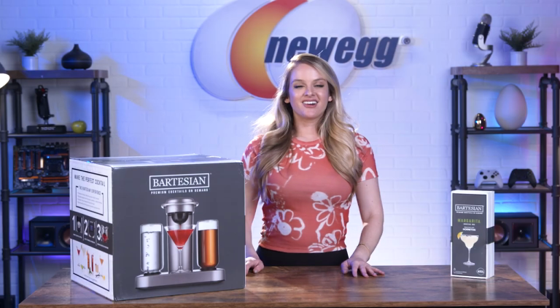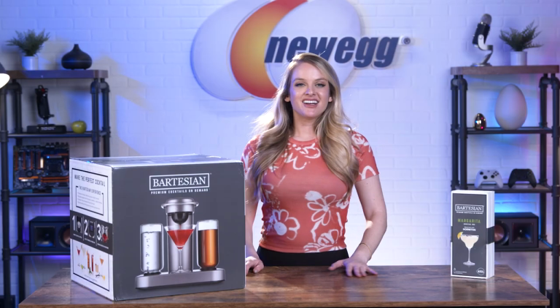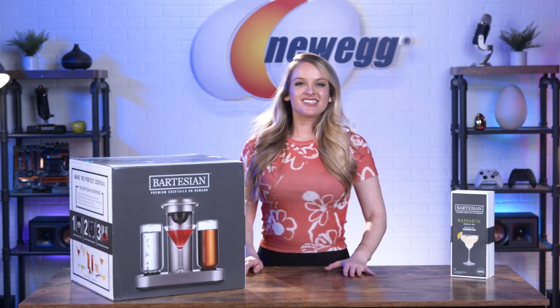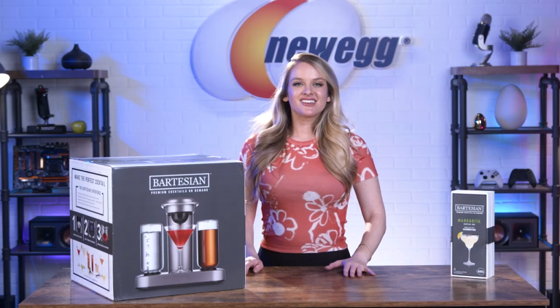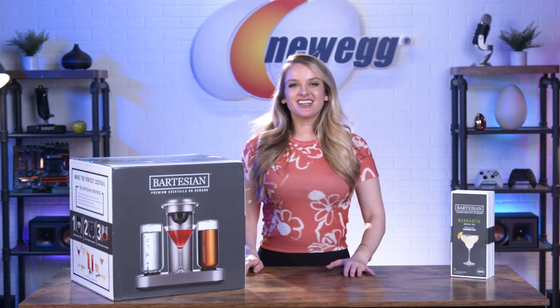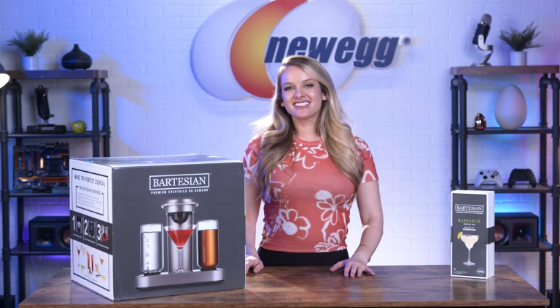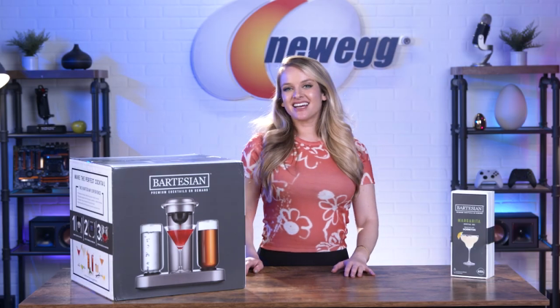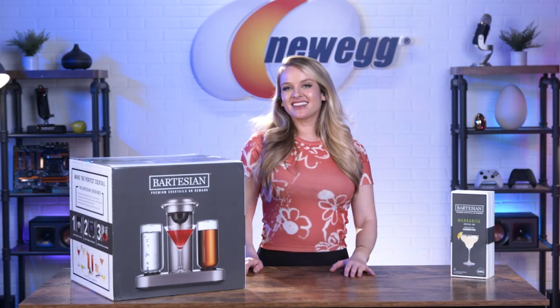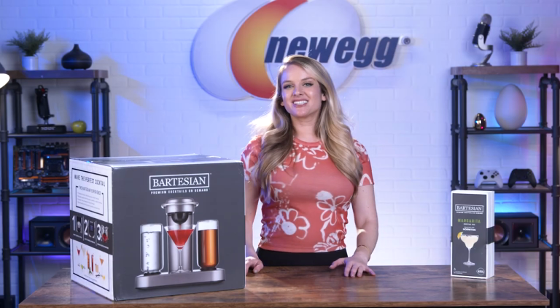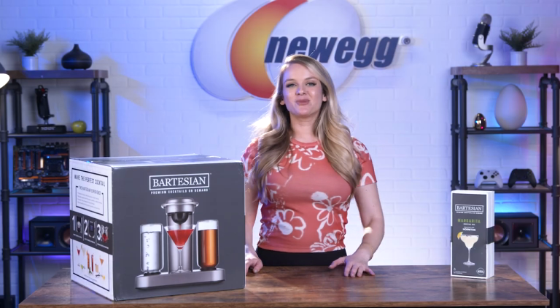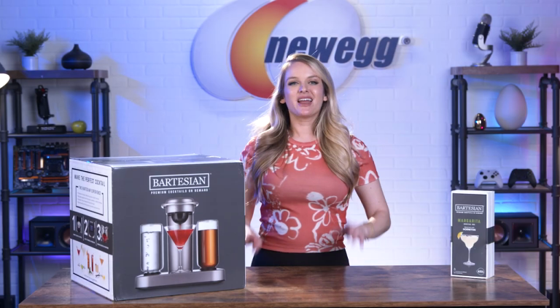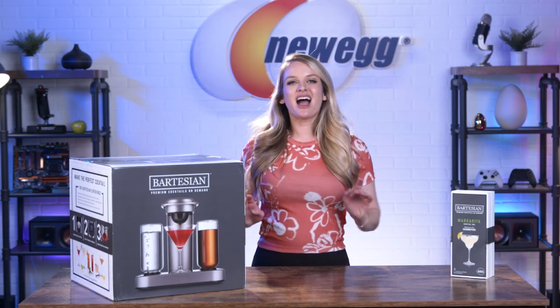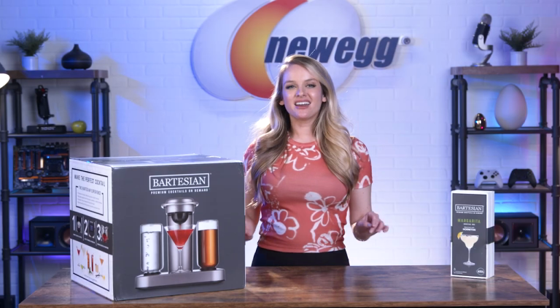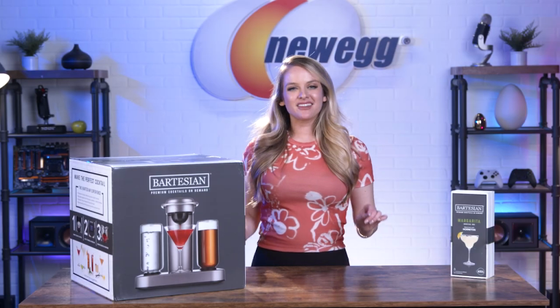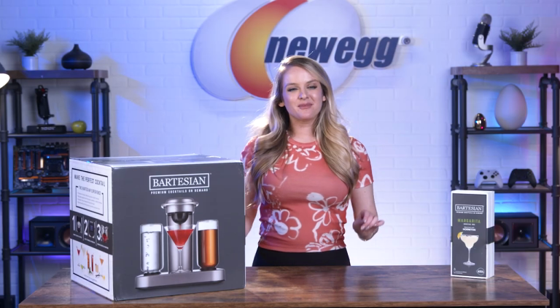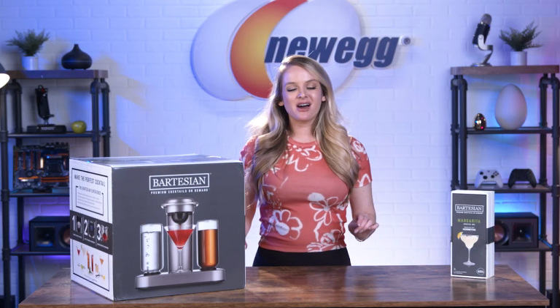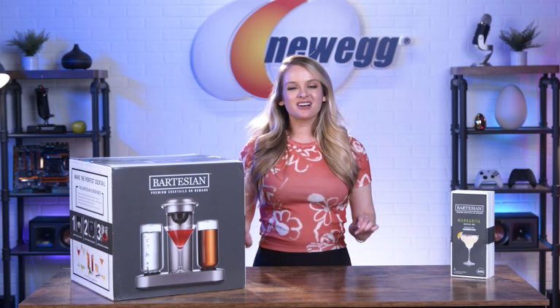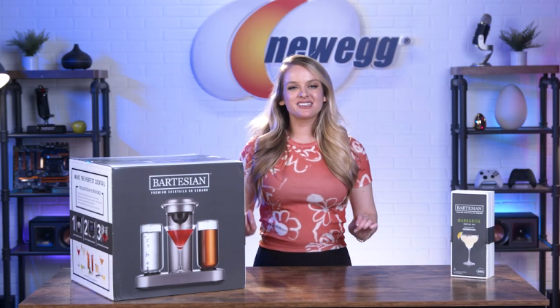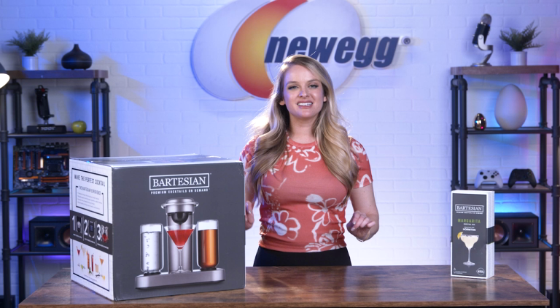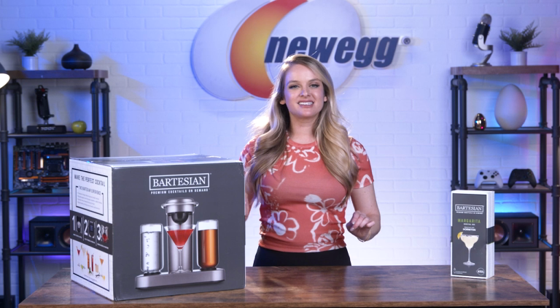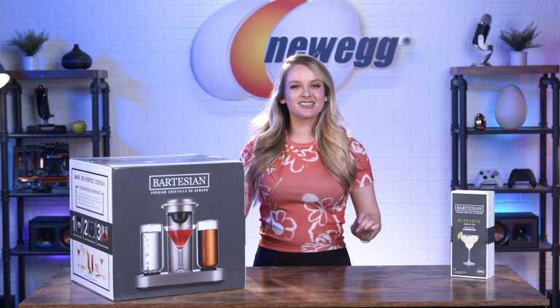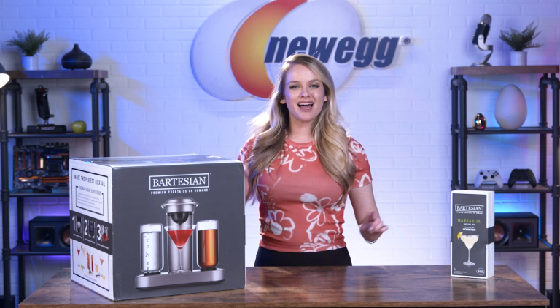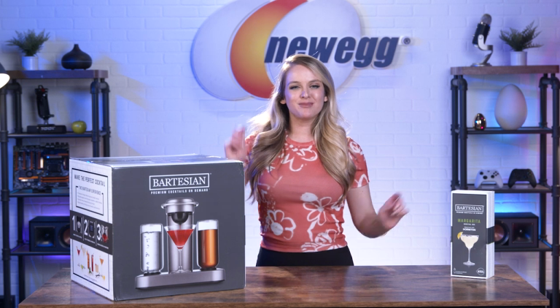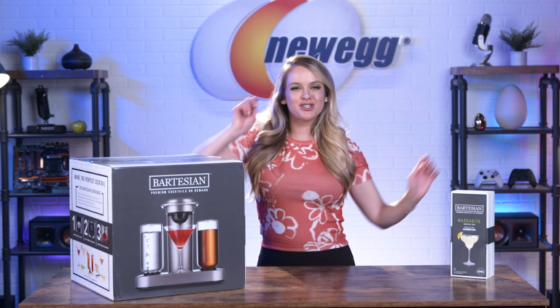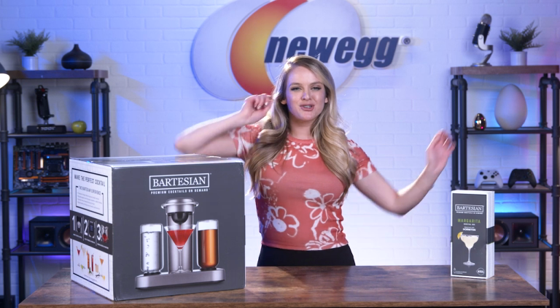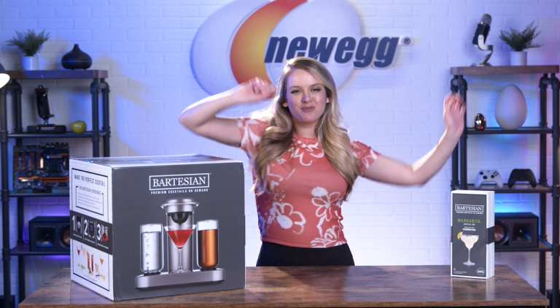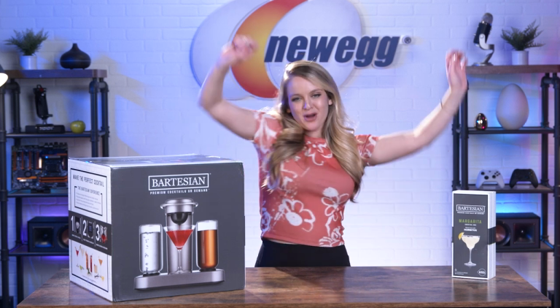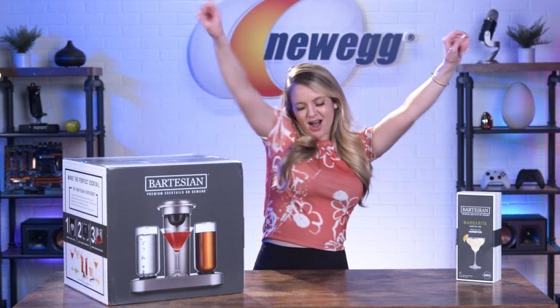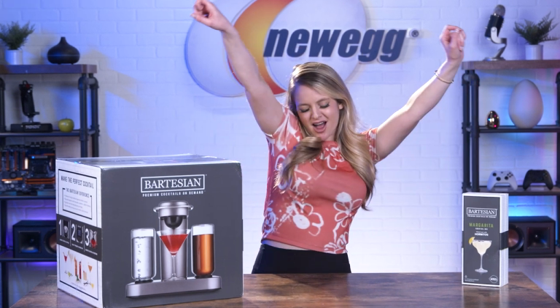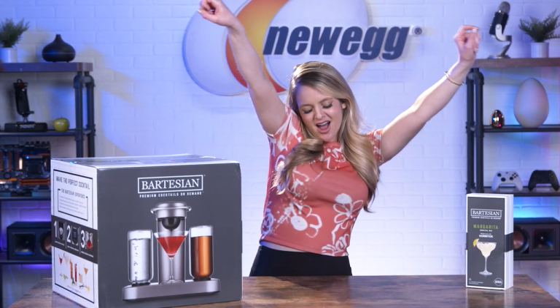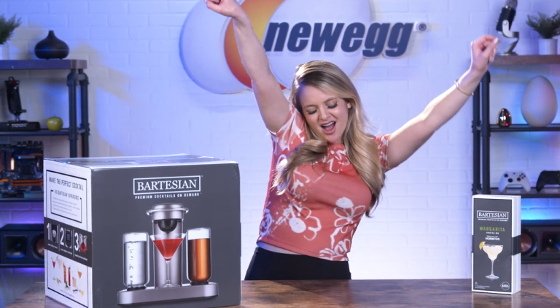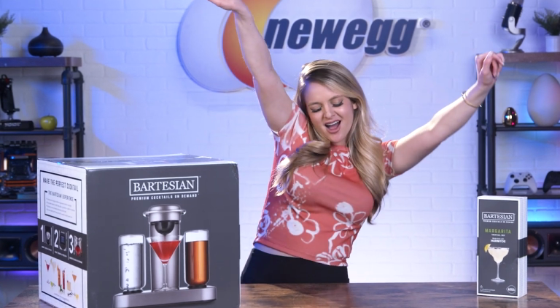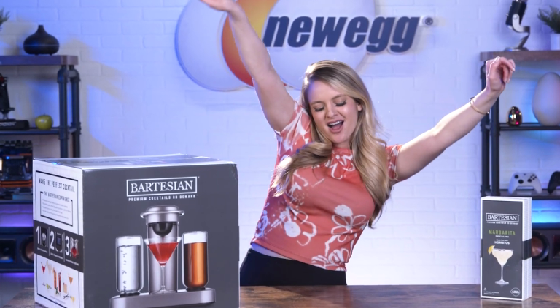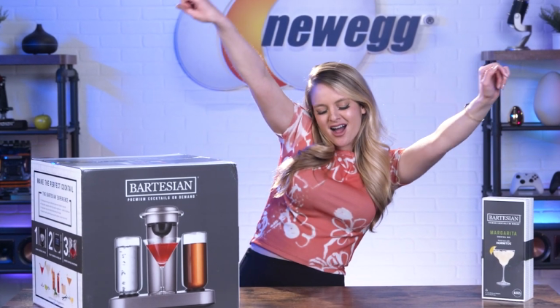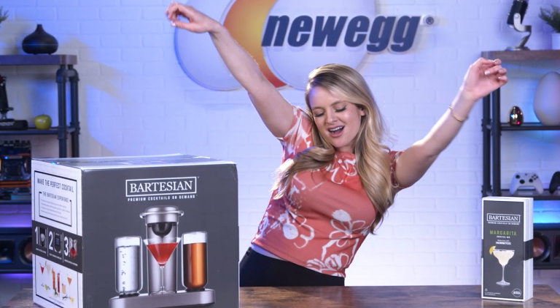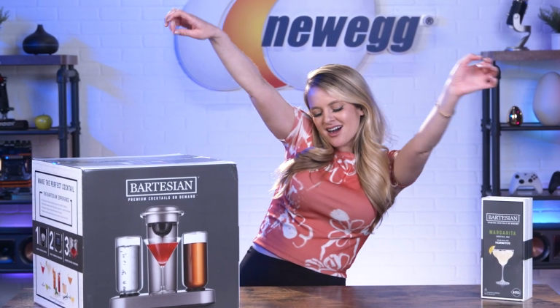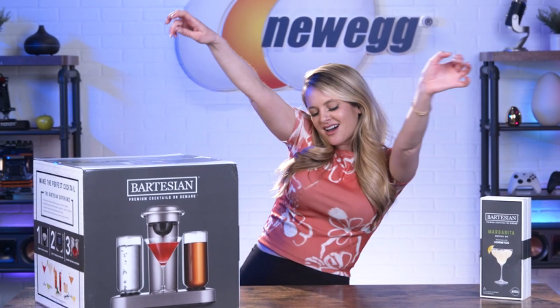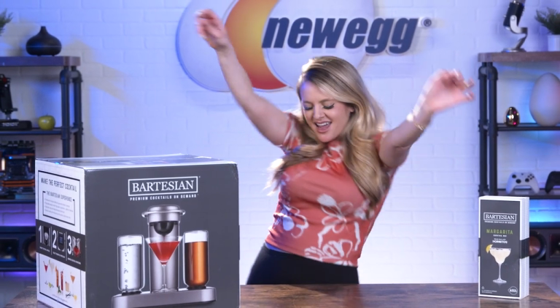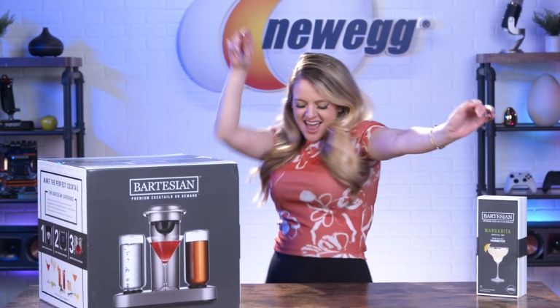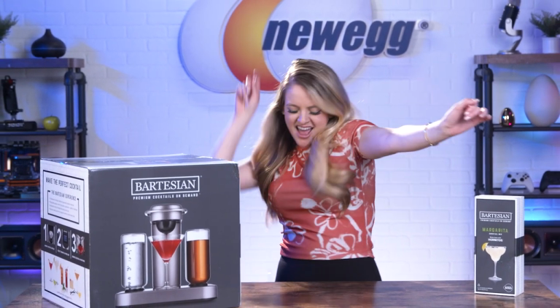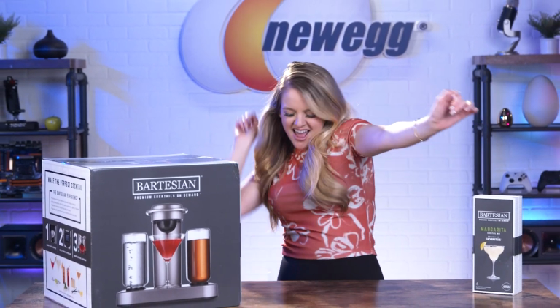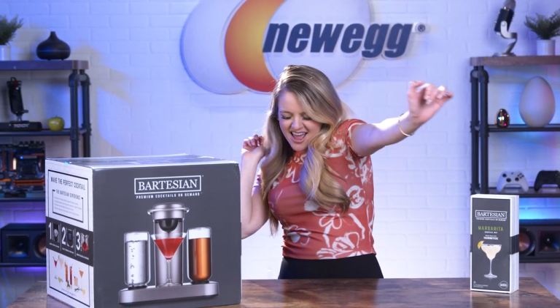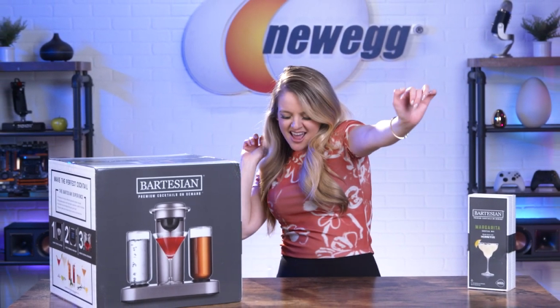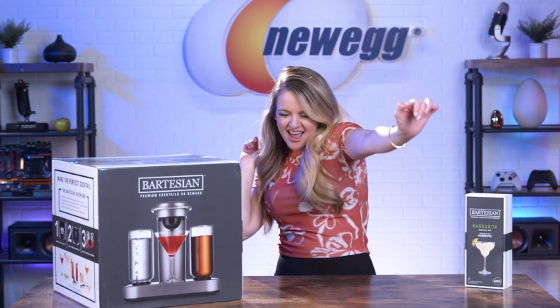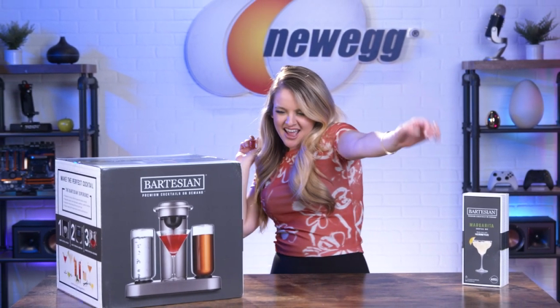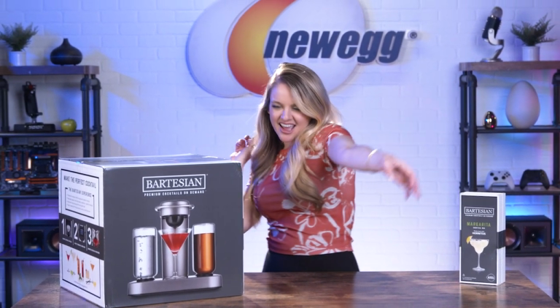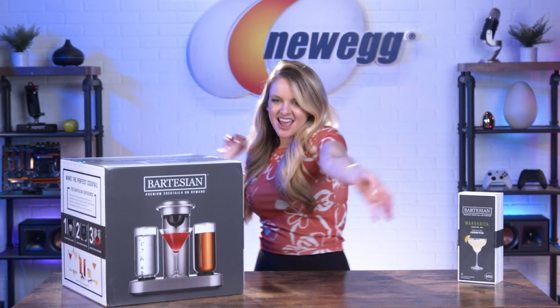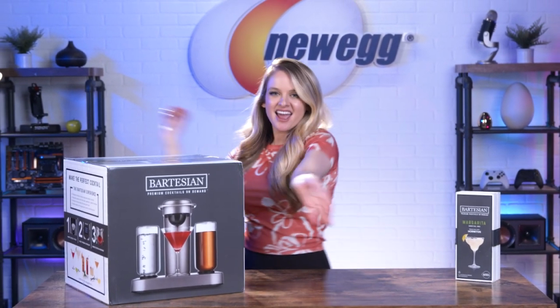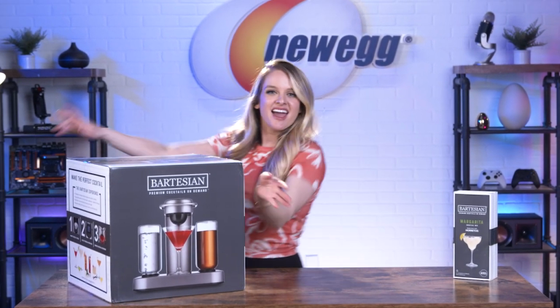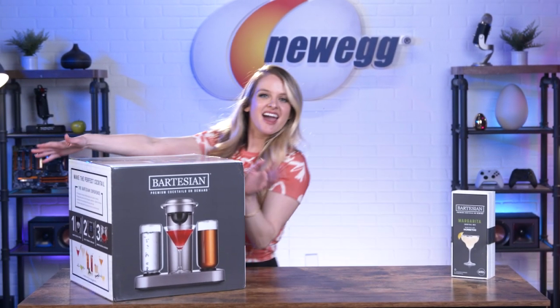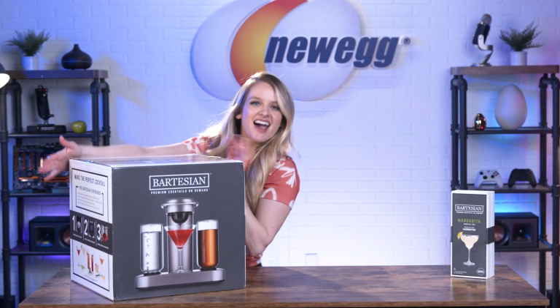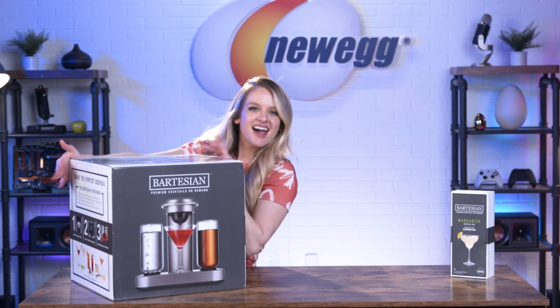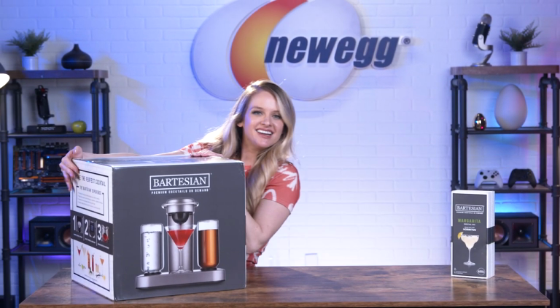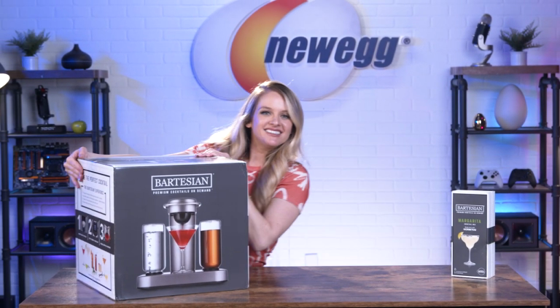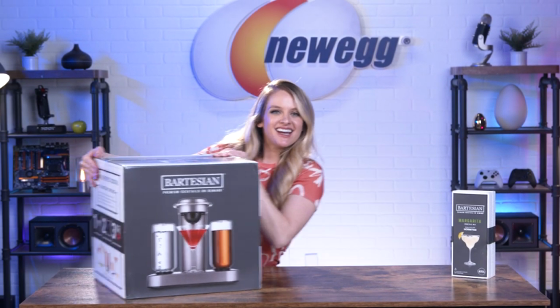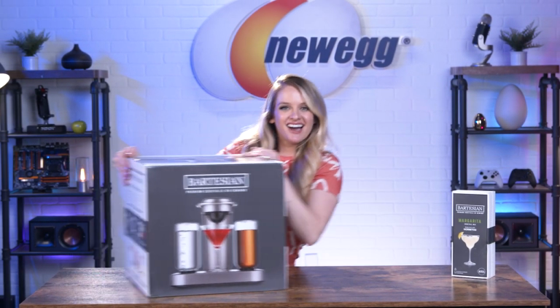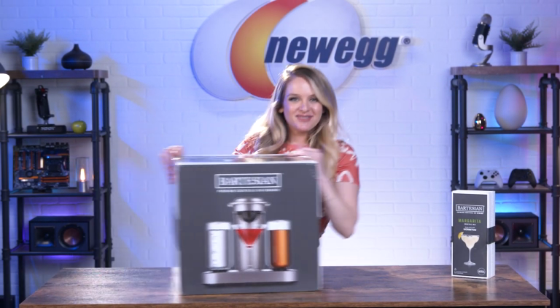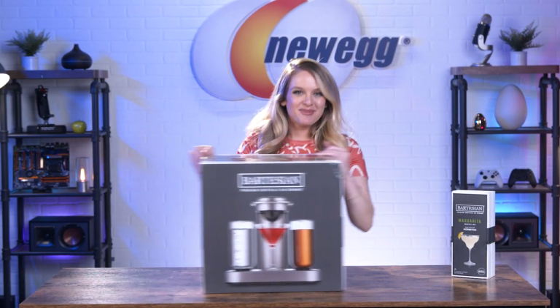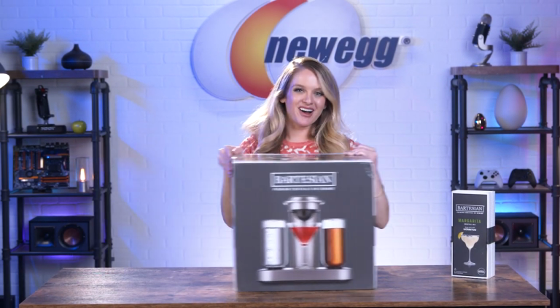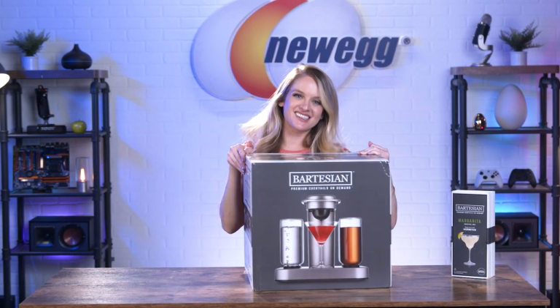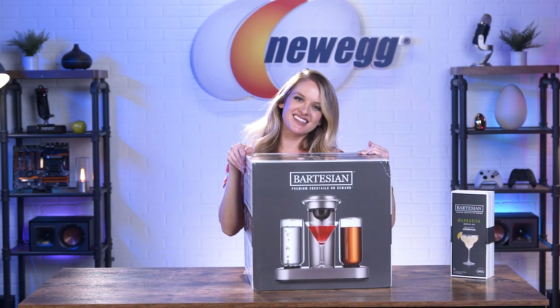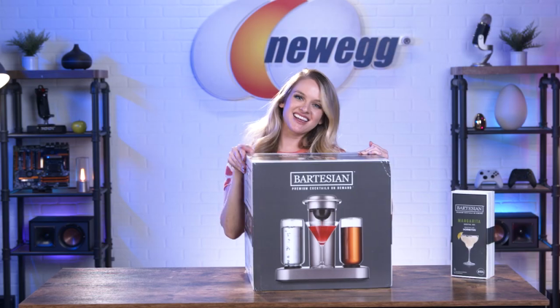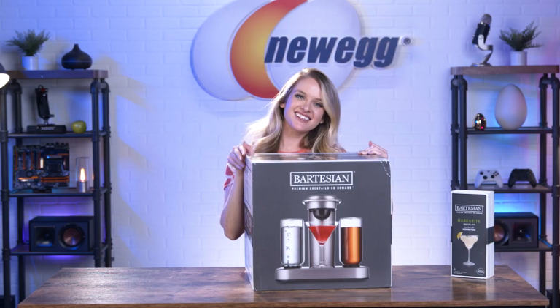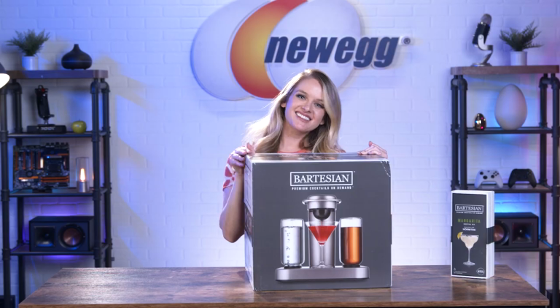All right, so let's get this one out of the box. It's time to party! And unbox this.